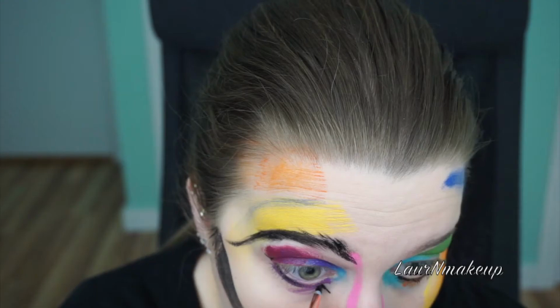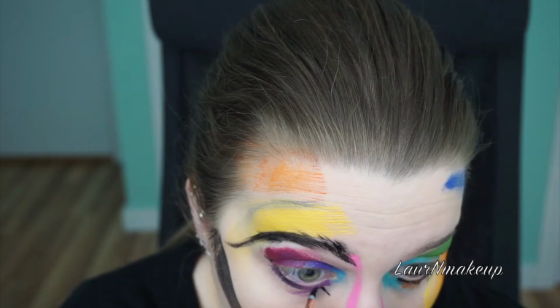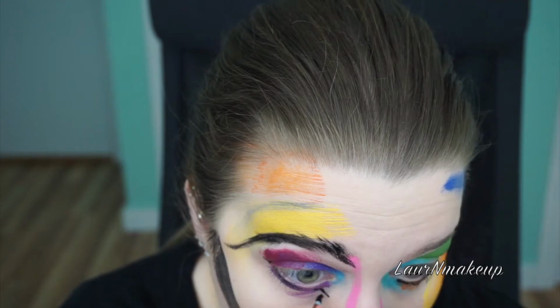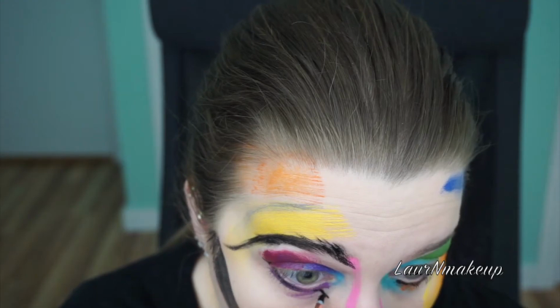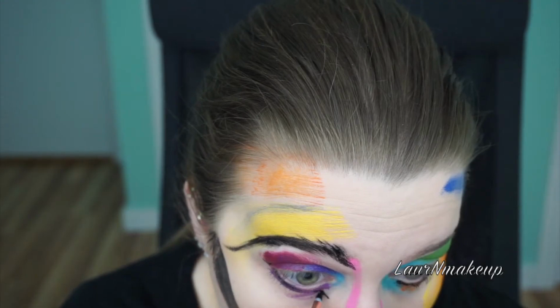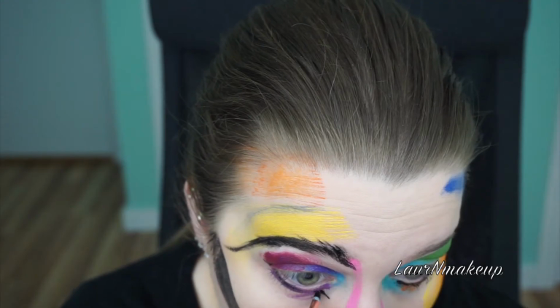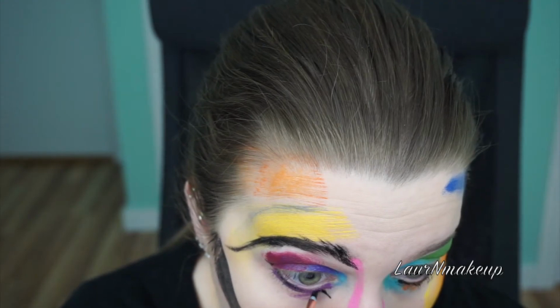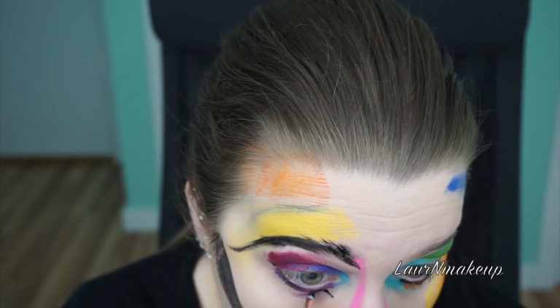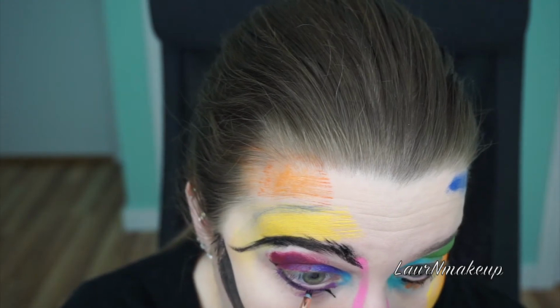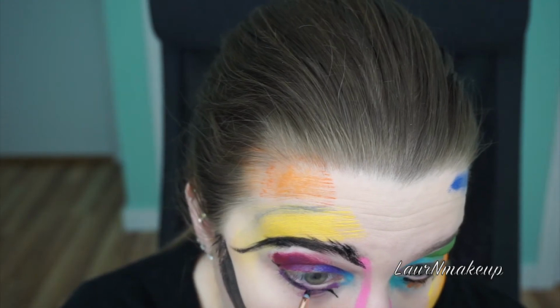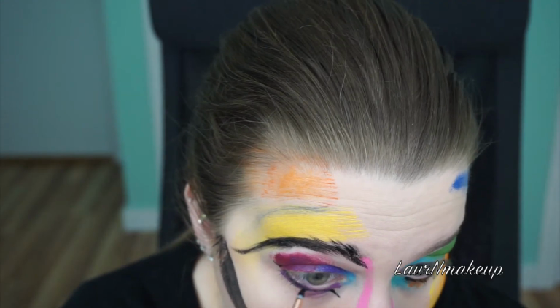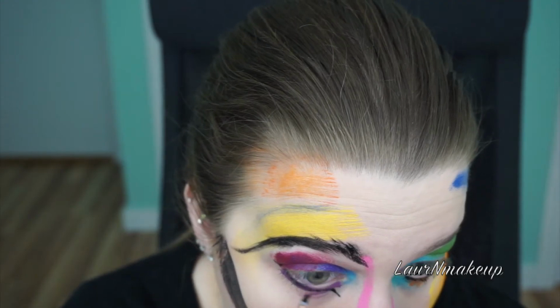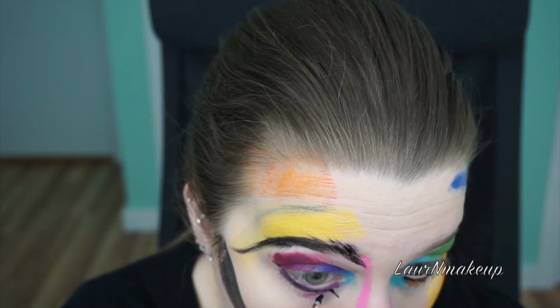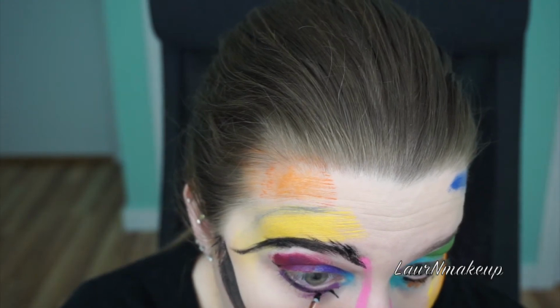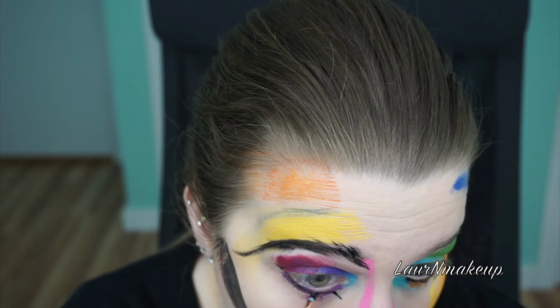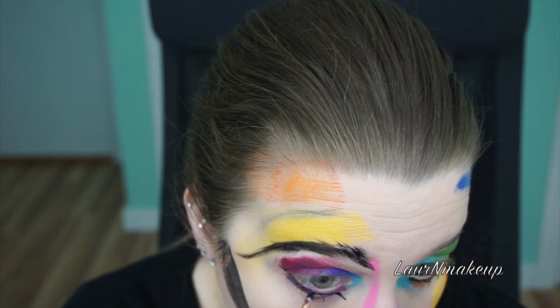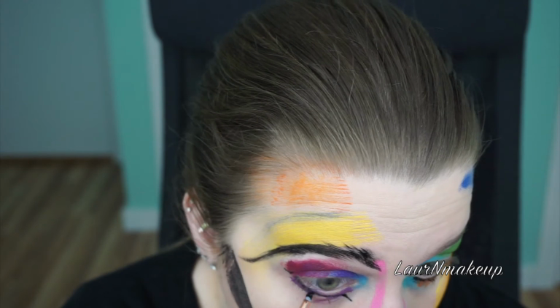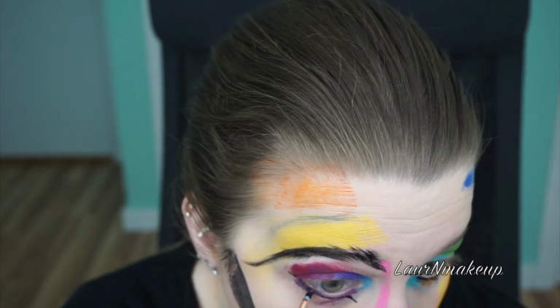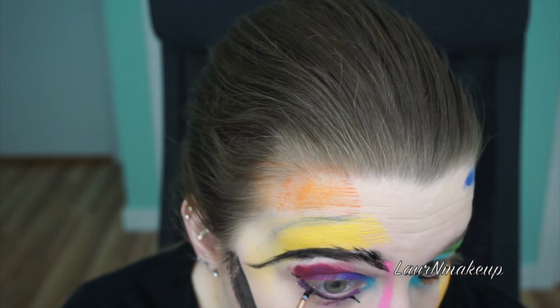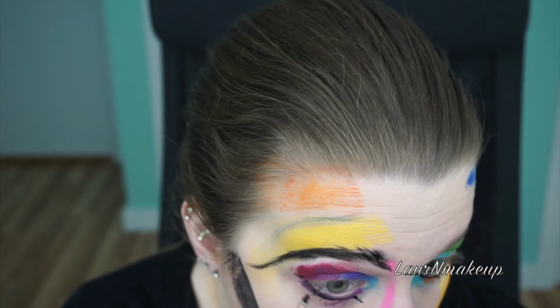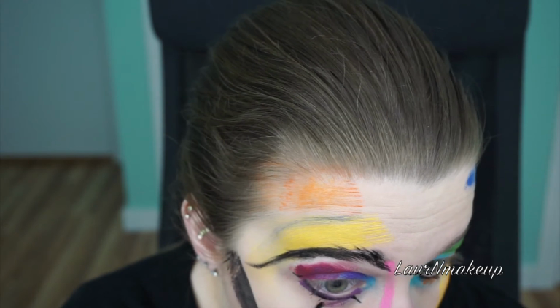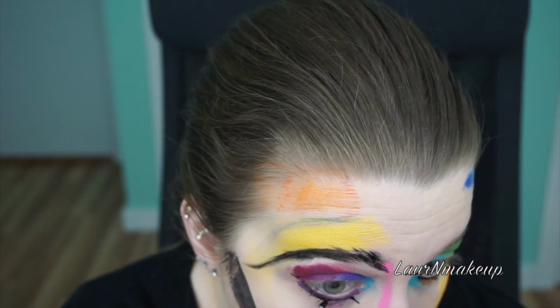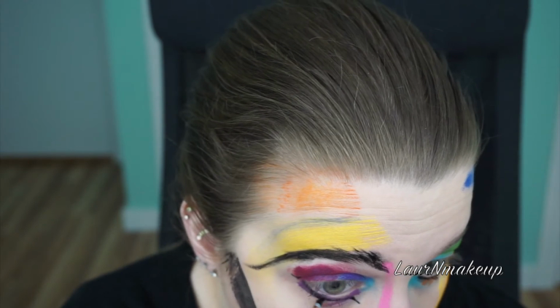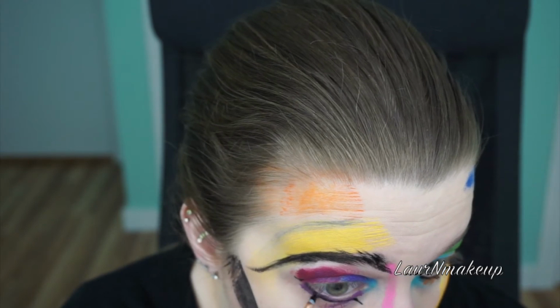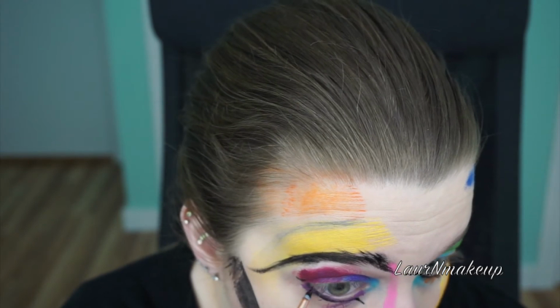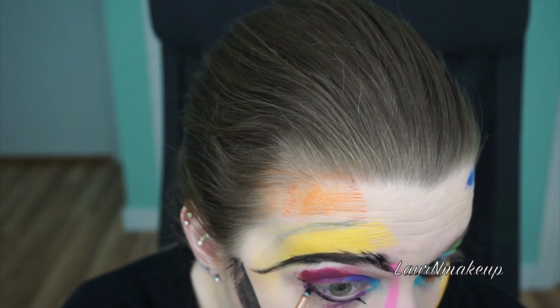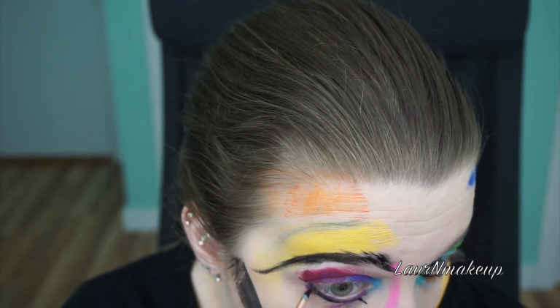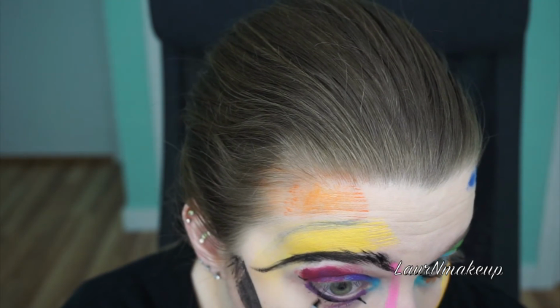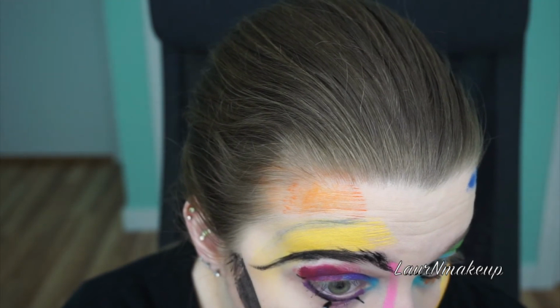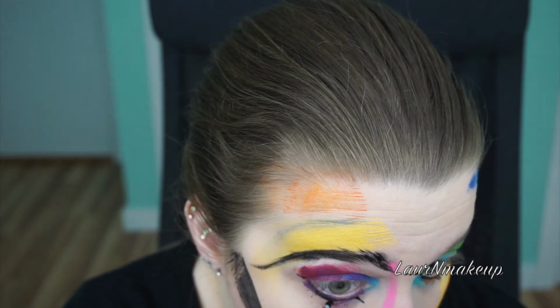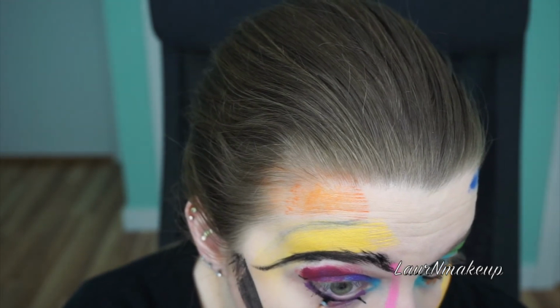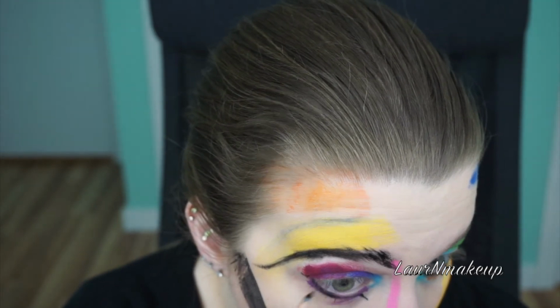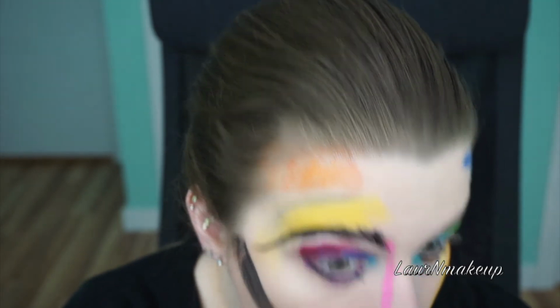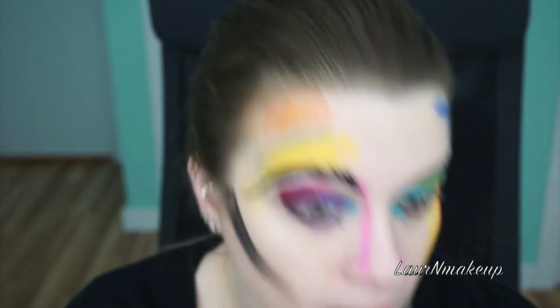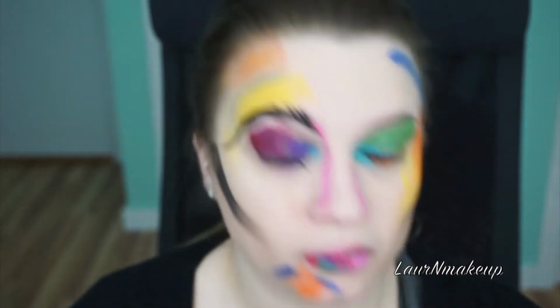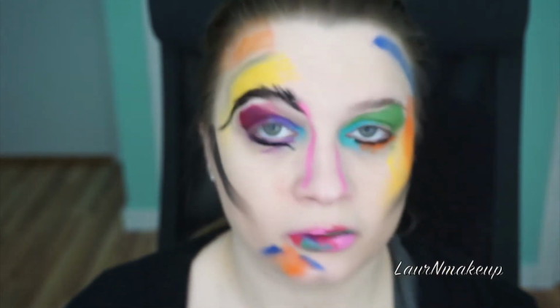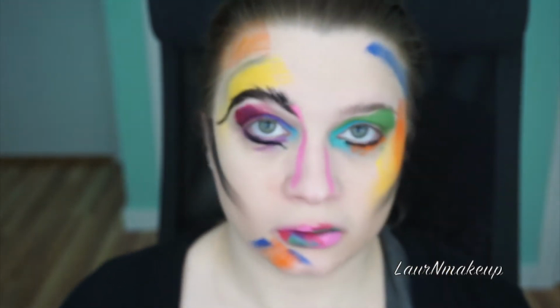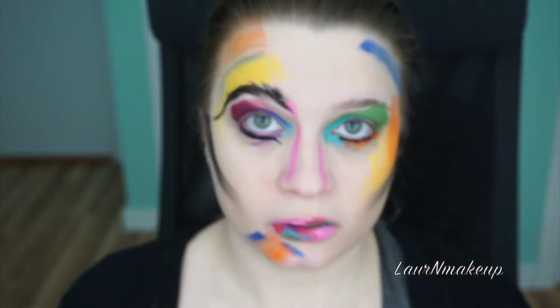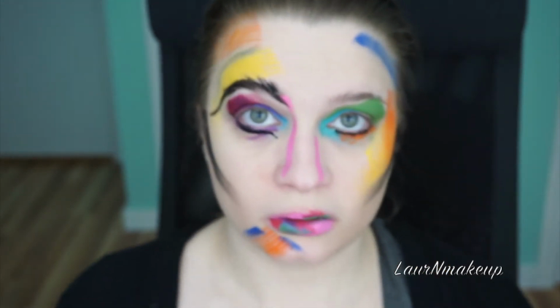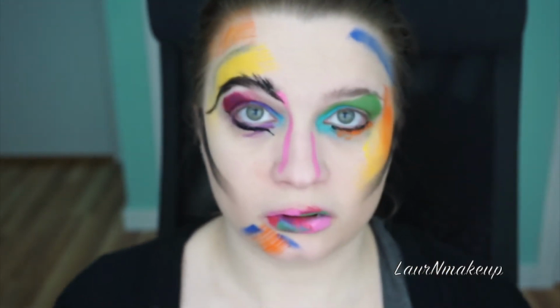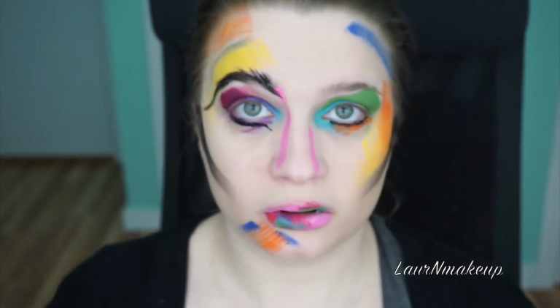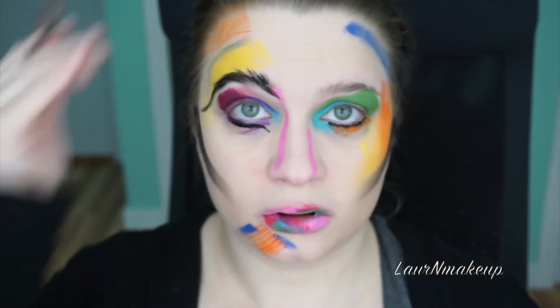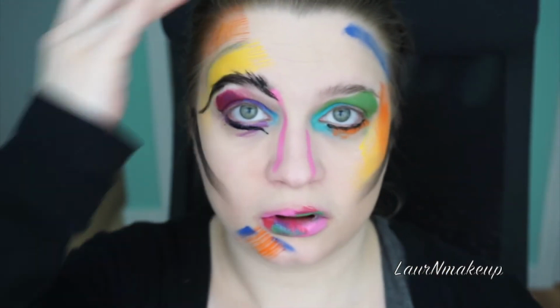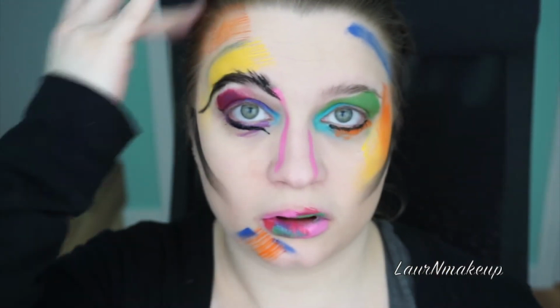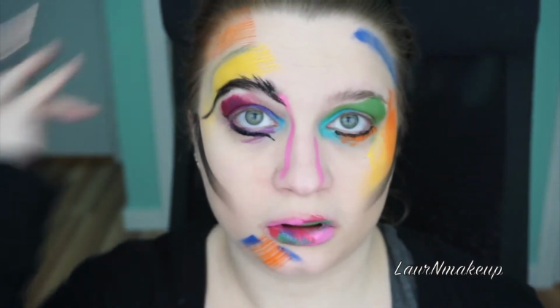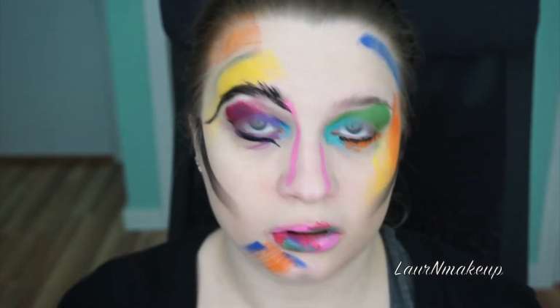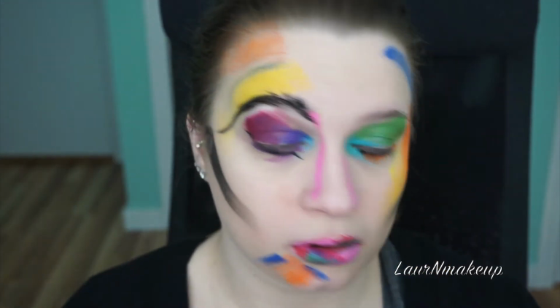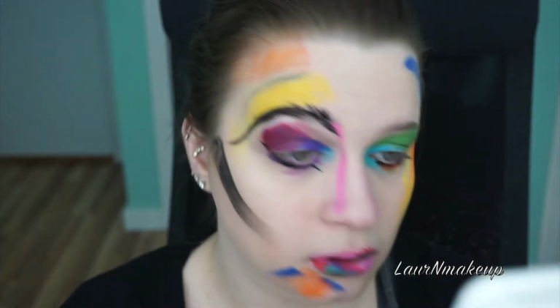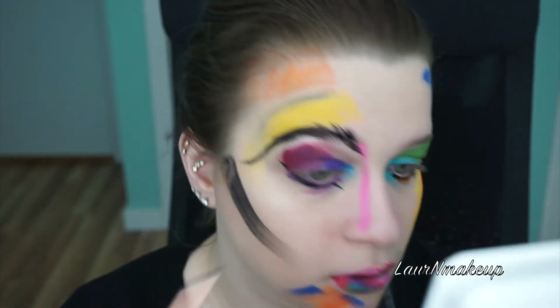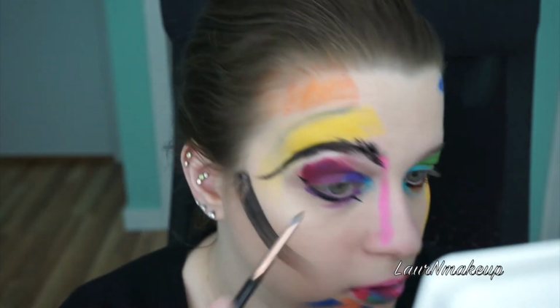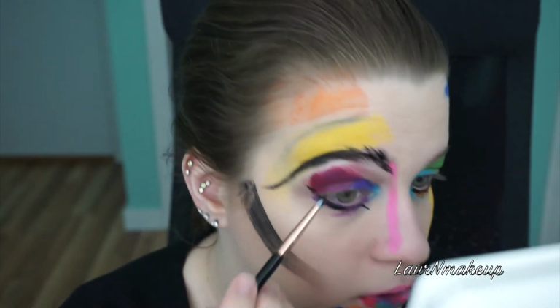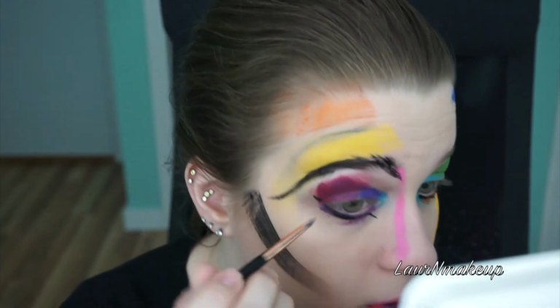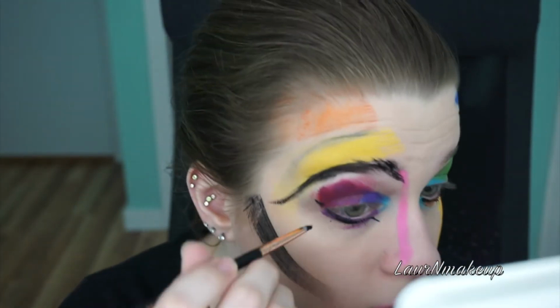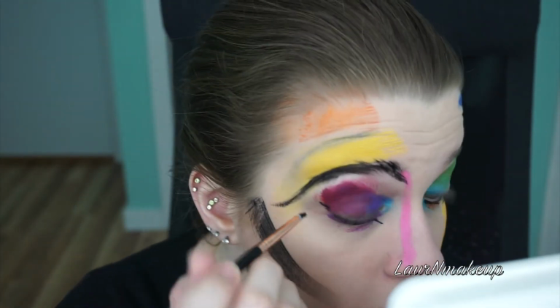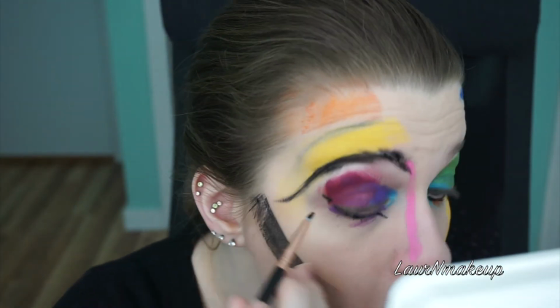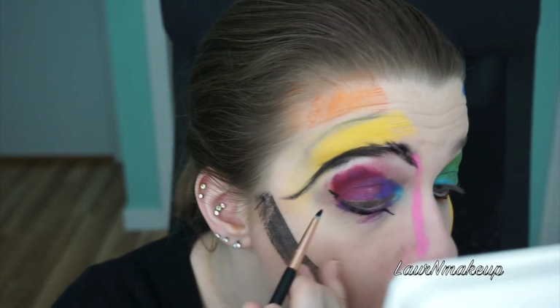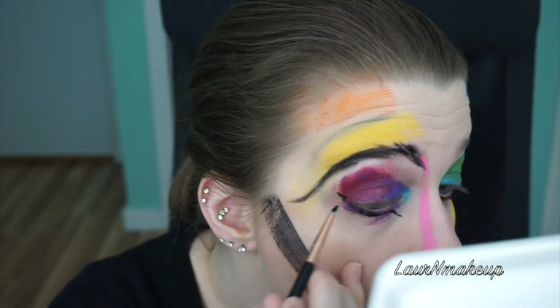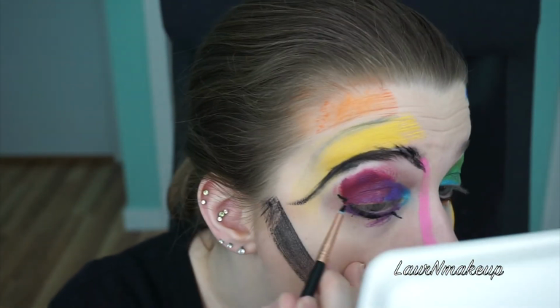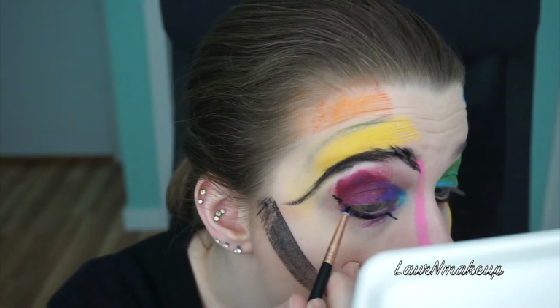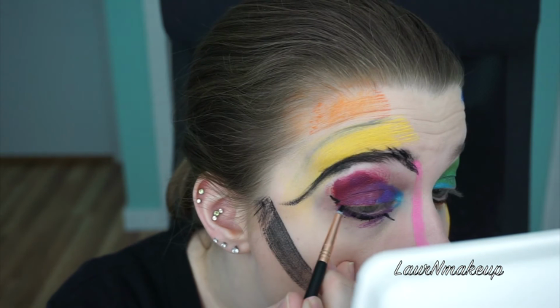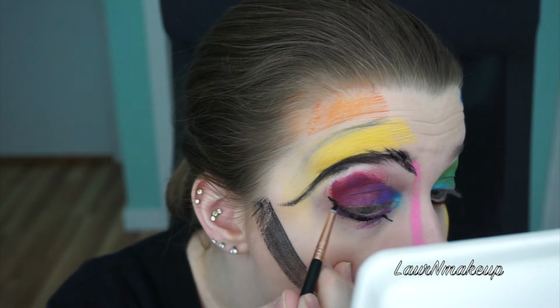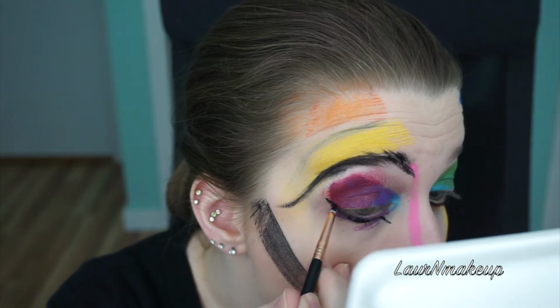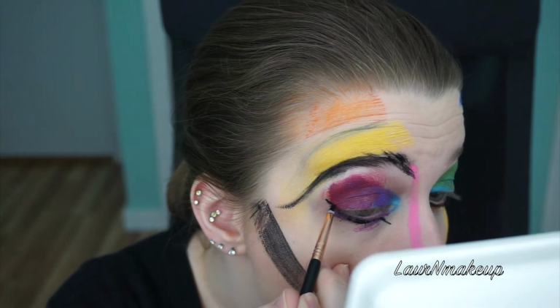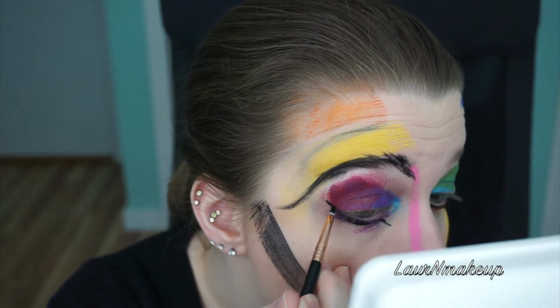If you do not feel comfortable using the black face paint so close to your eyes, you can also use a regular black gel liner.